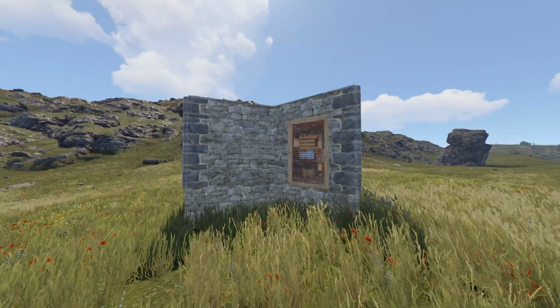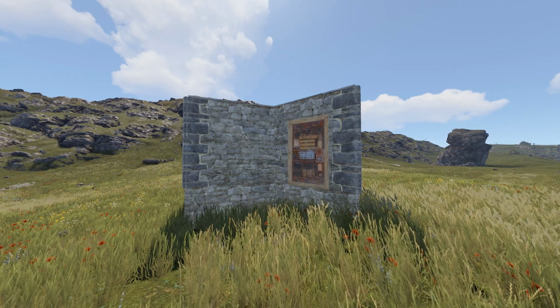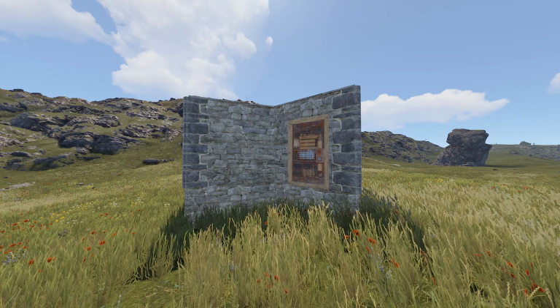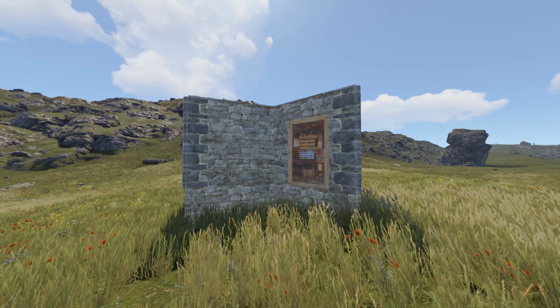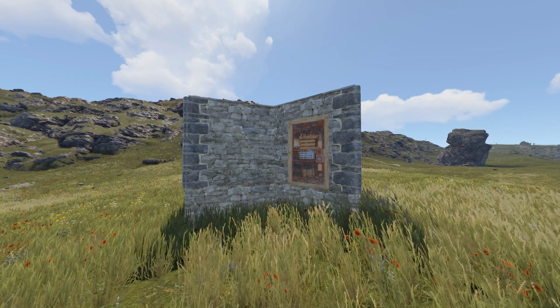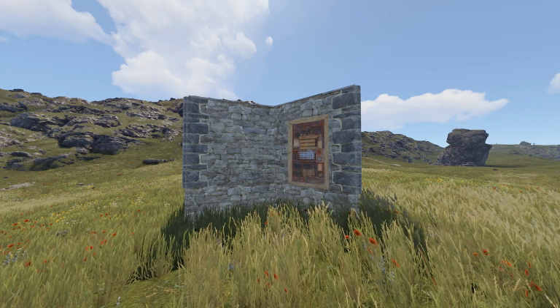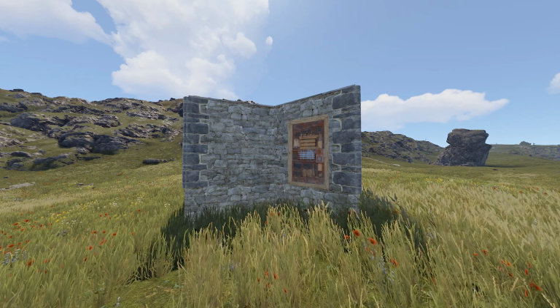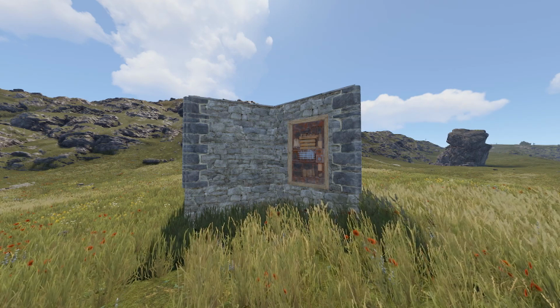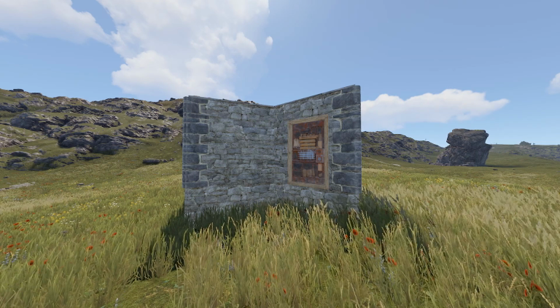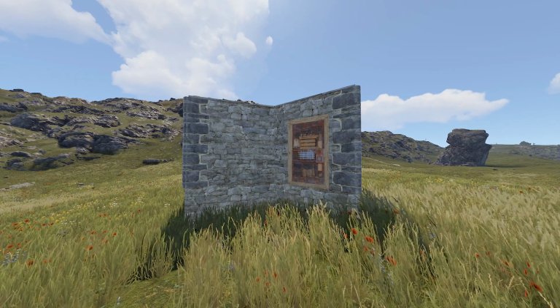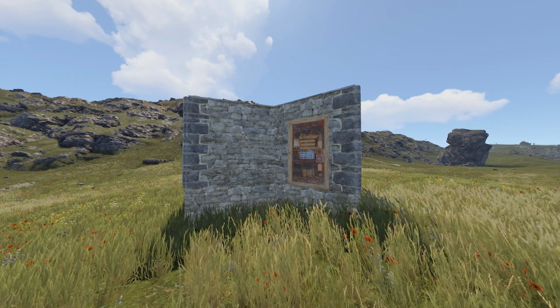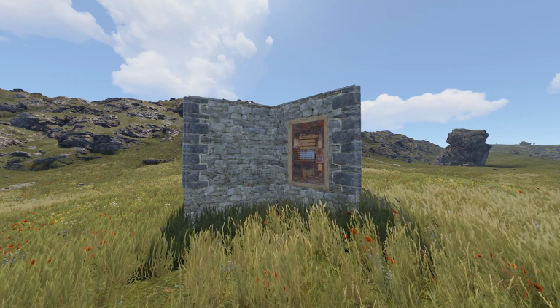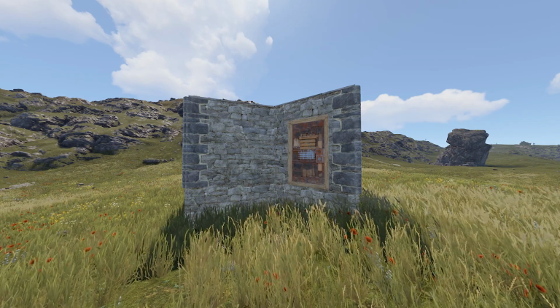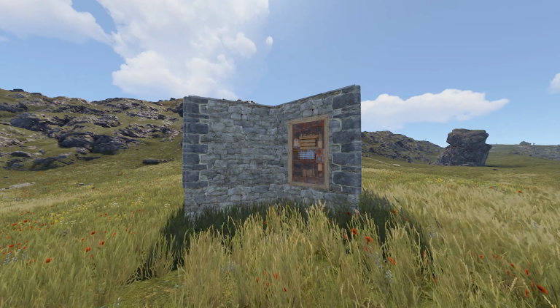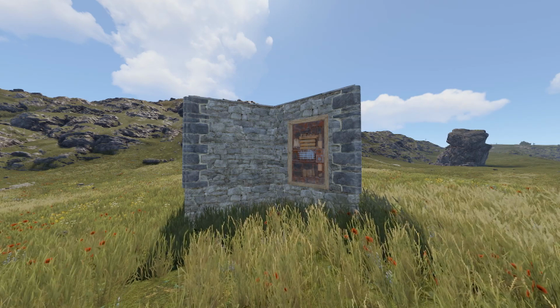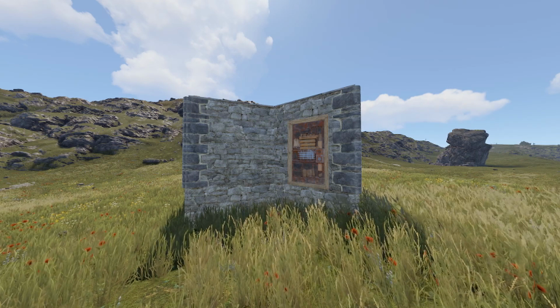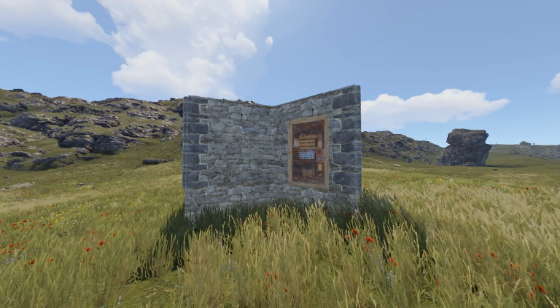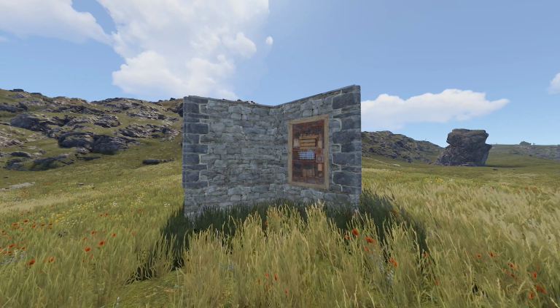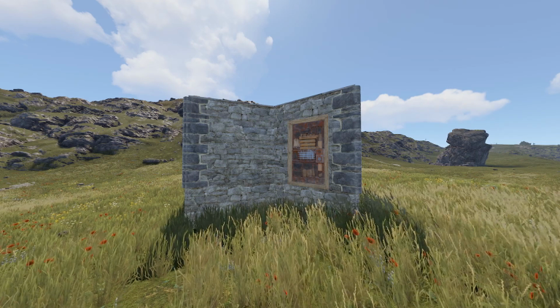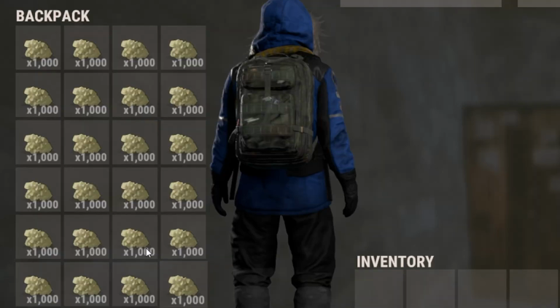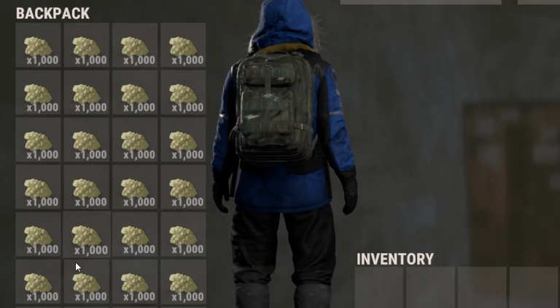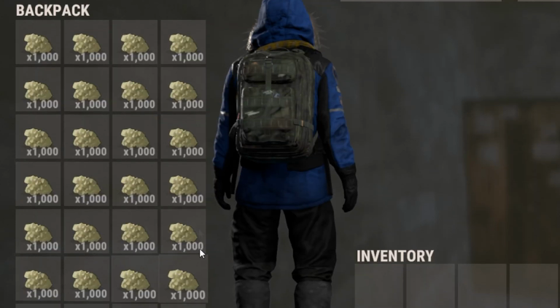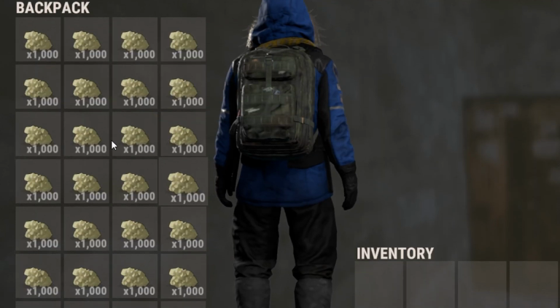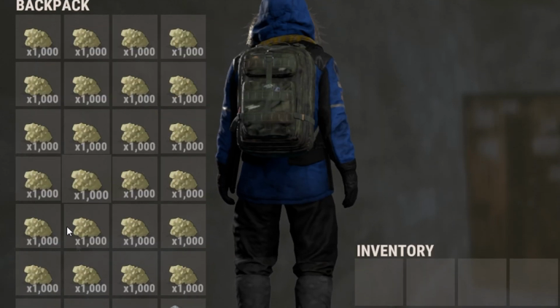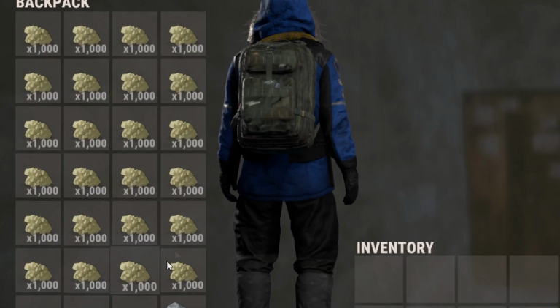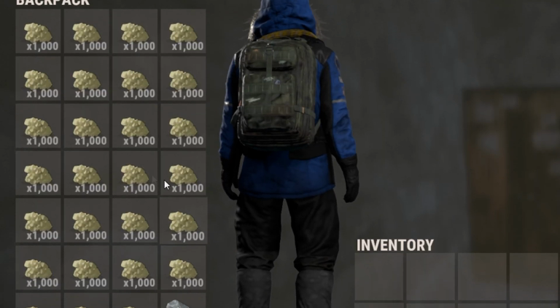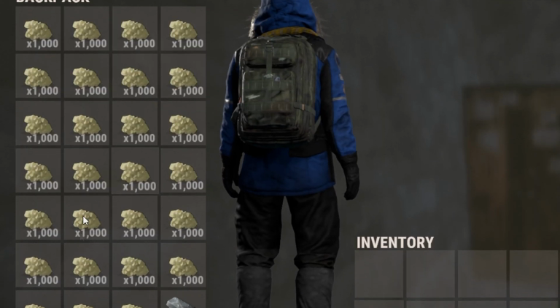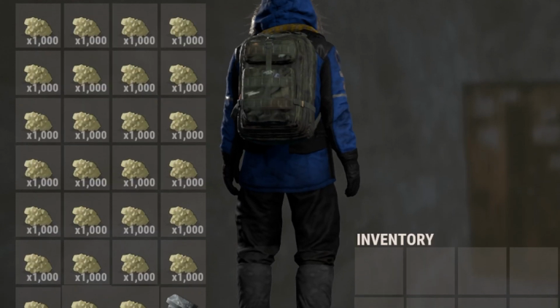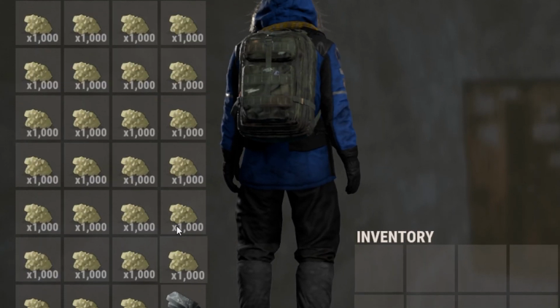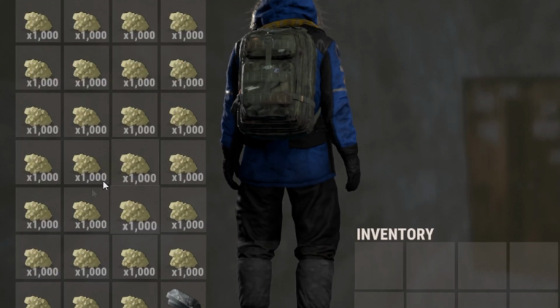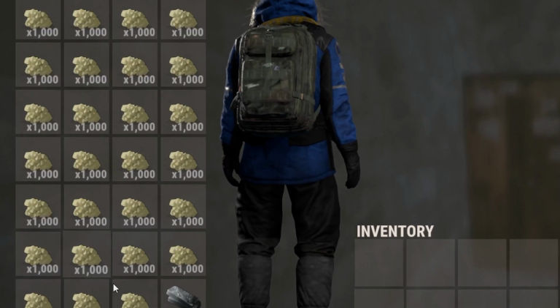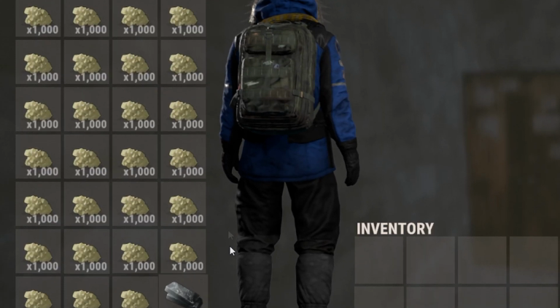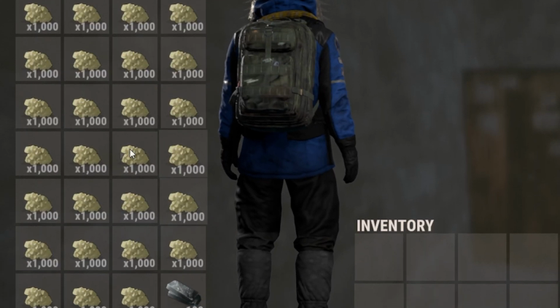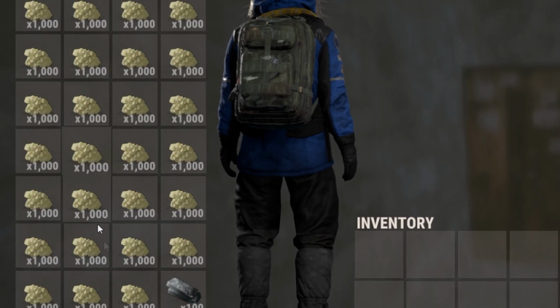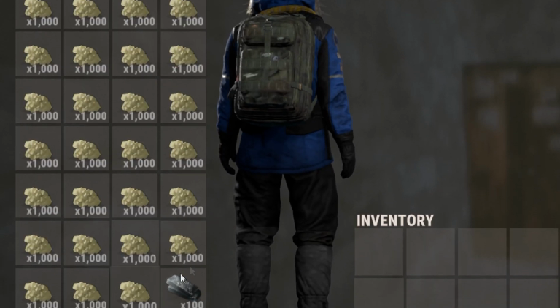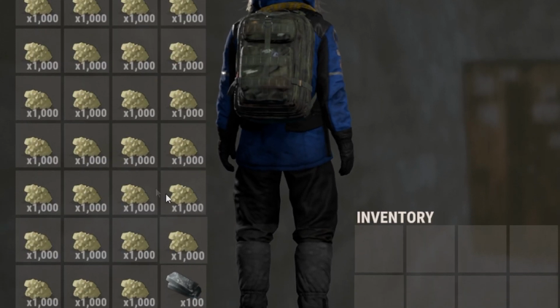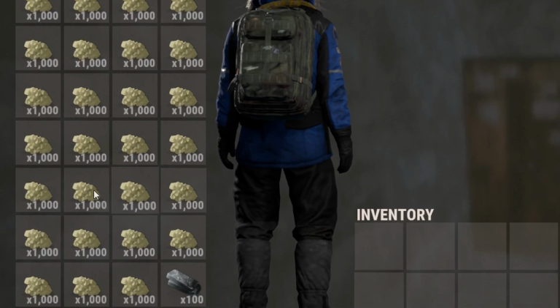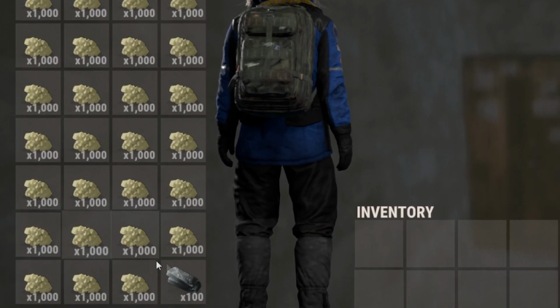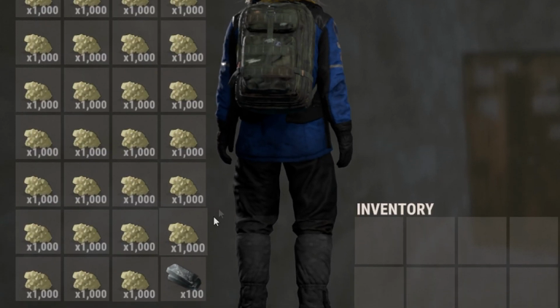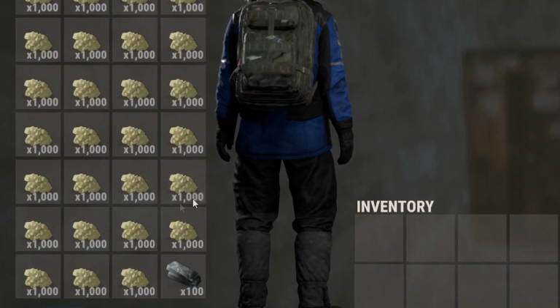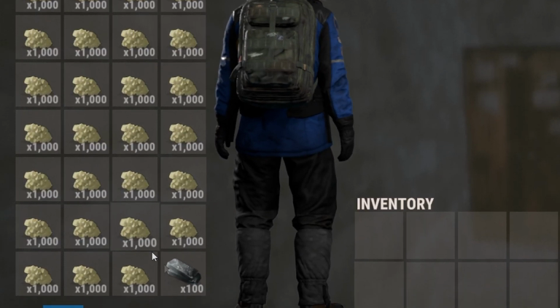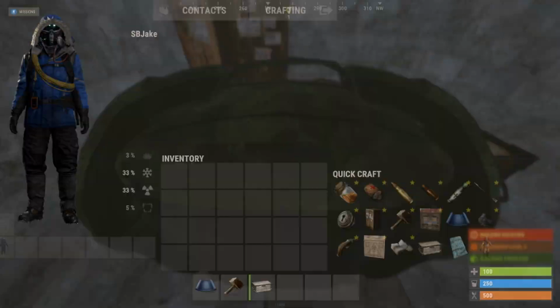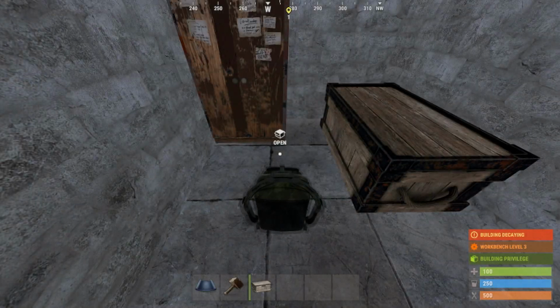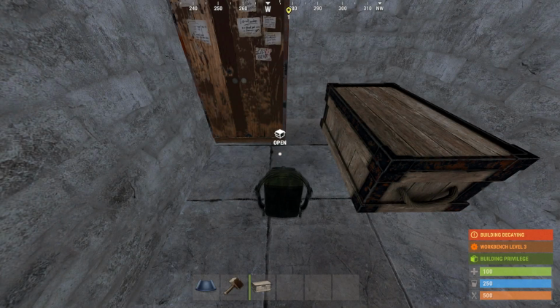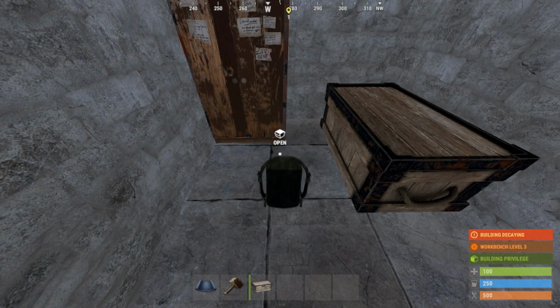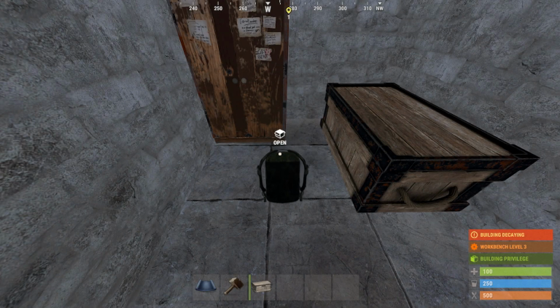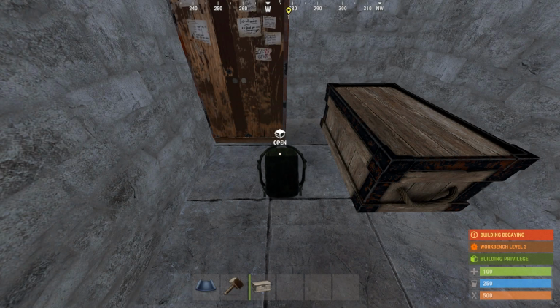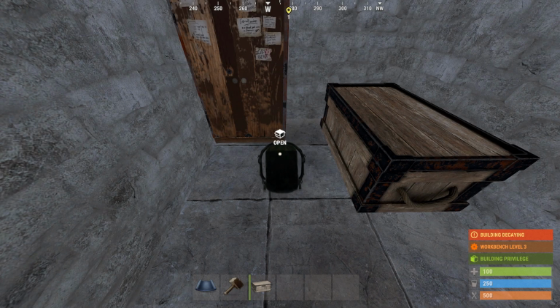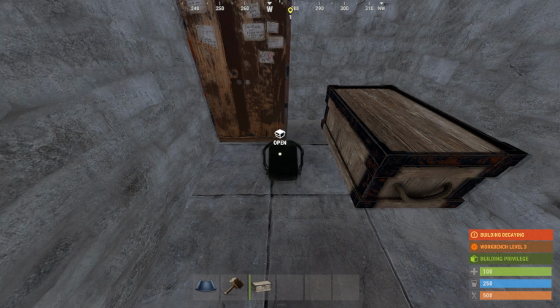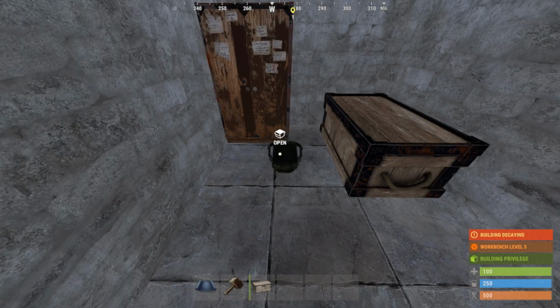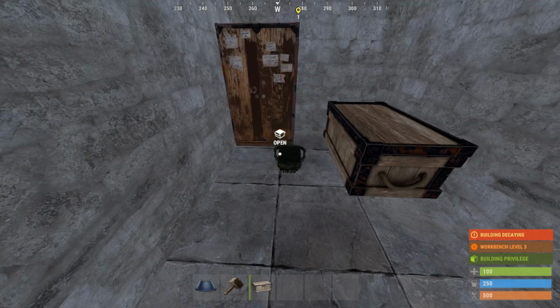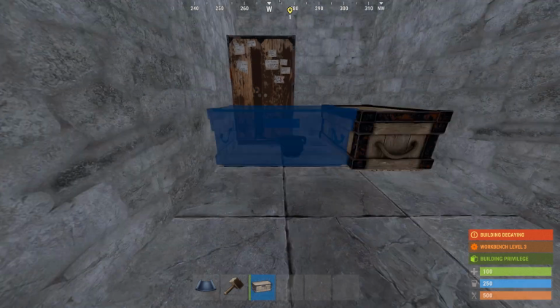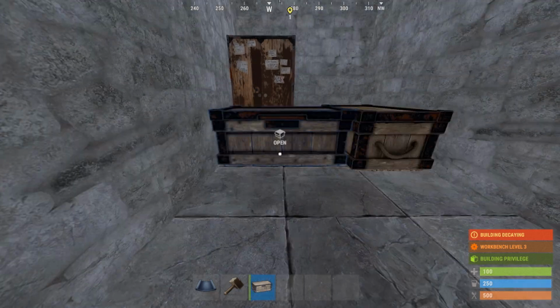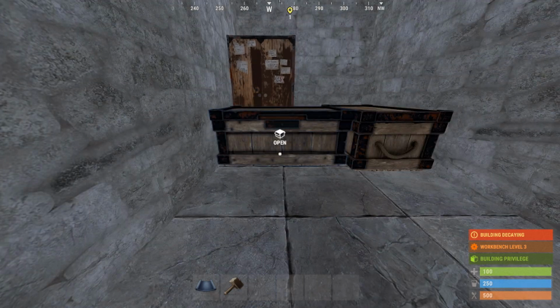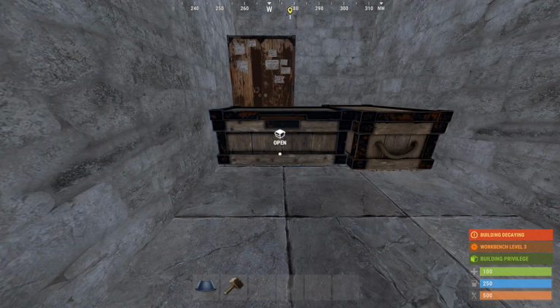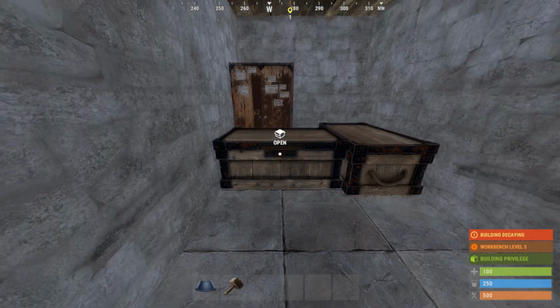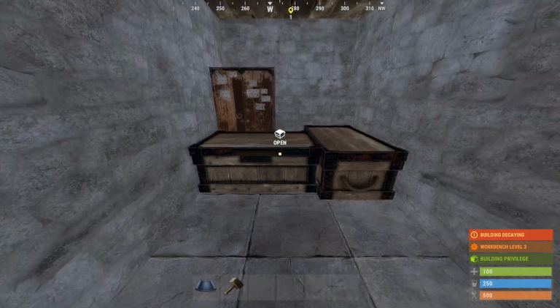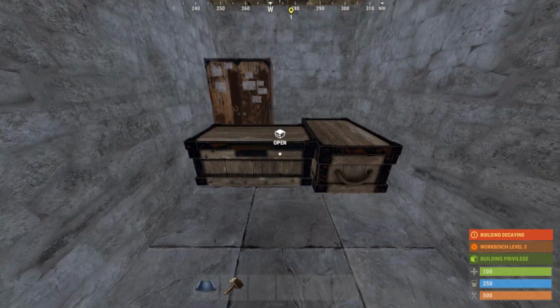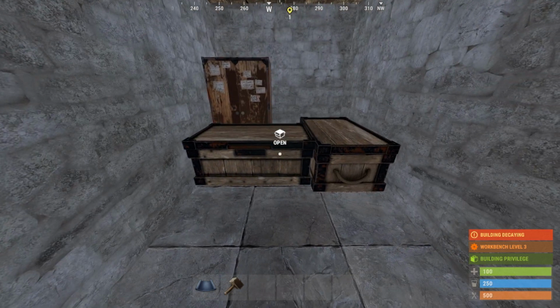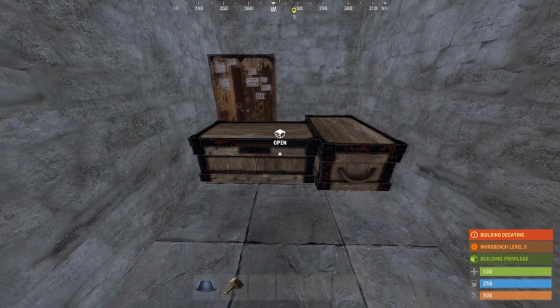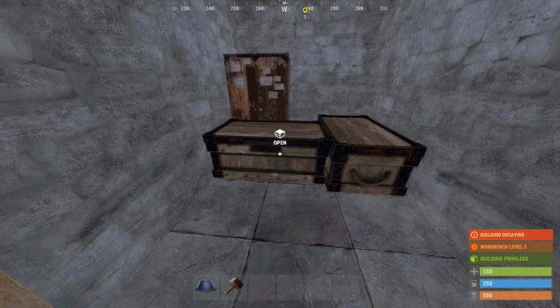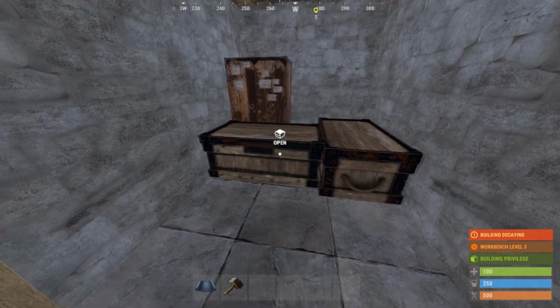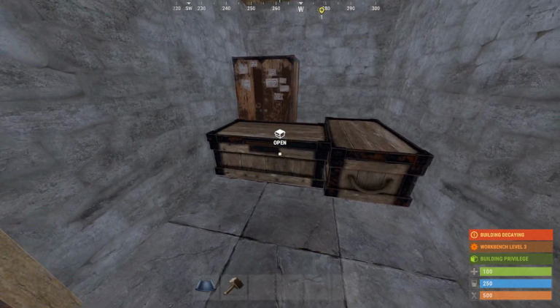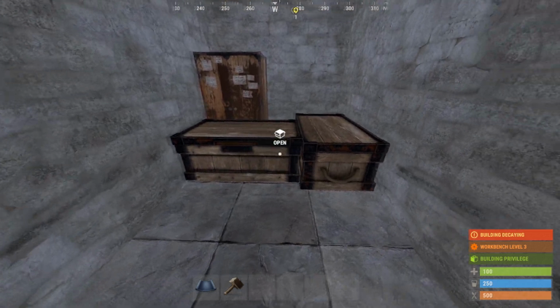You can also do this even if you live in a normal base. All you have to do is fill a backpack up with all your main loot, and then drop it on the floor and place a large box over it.